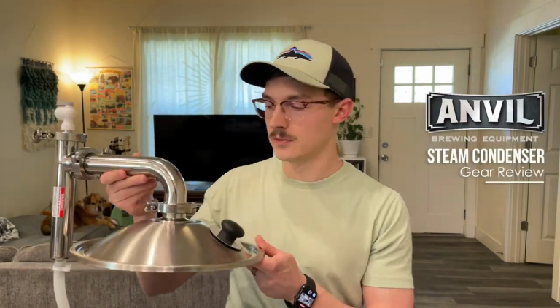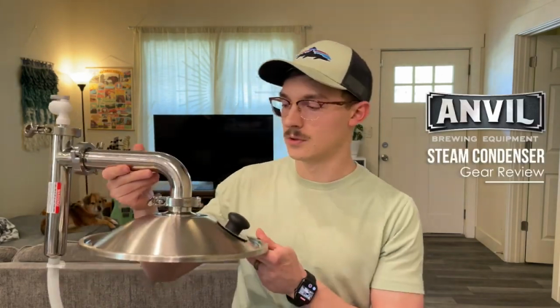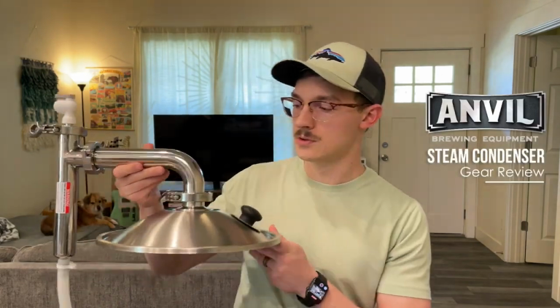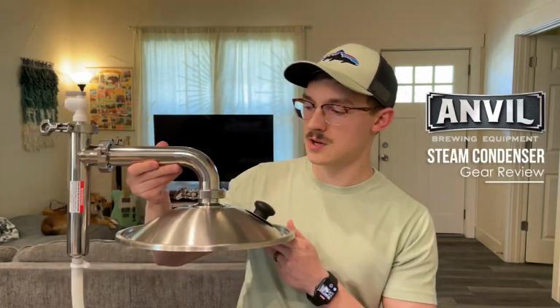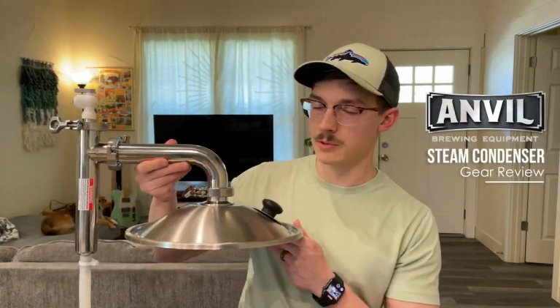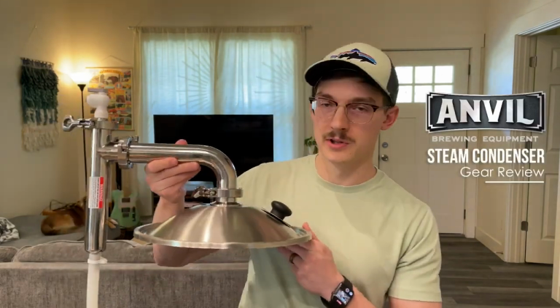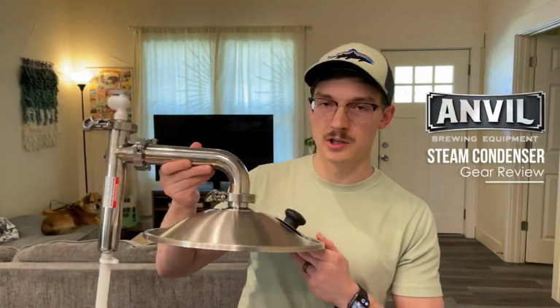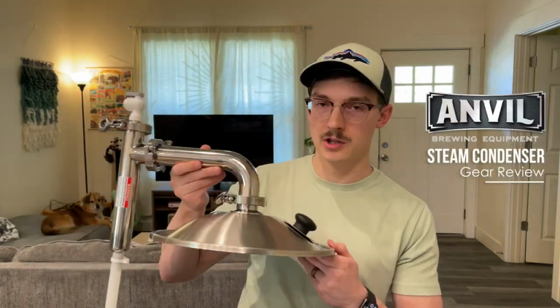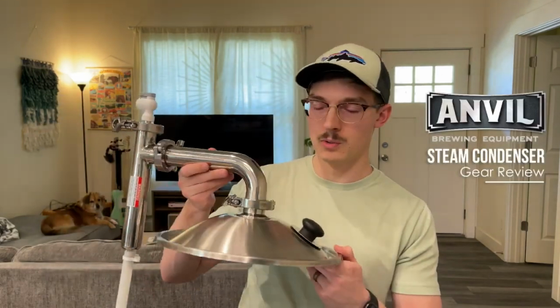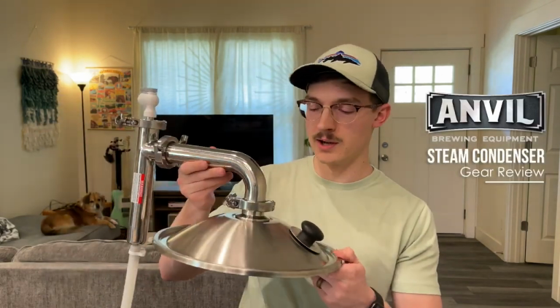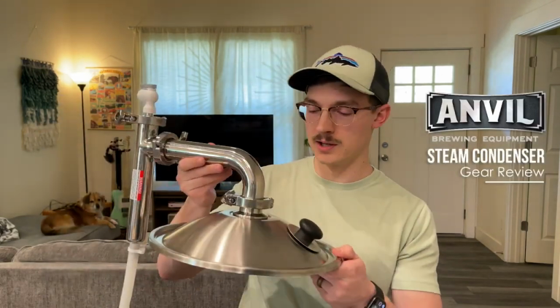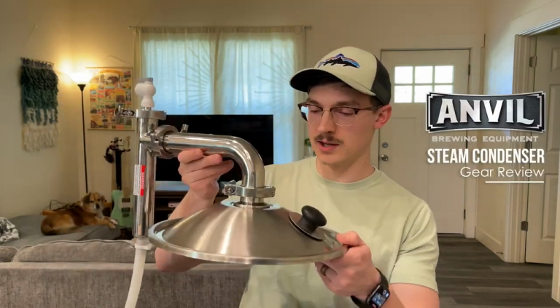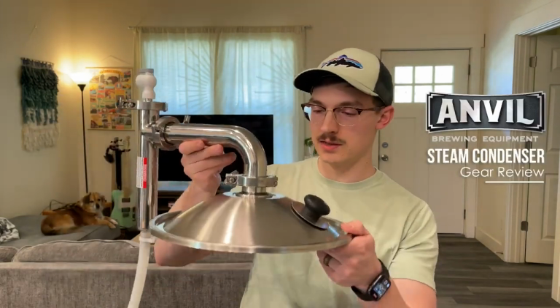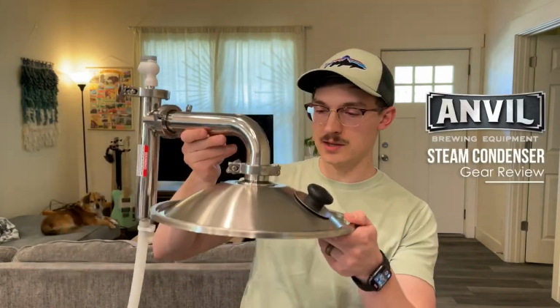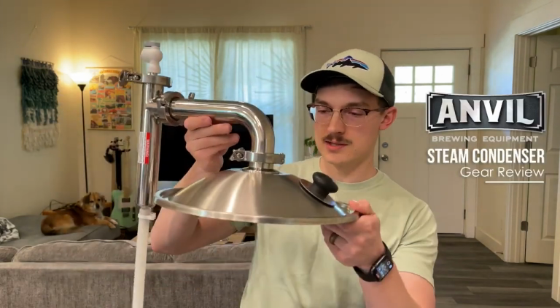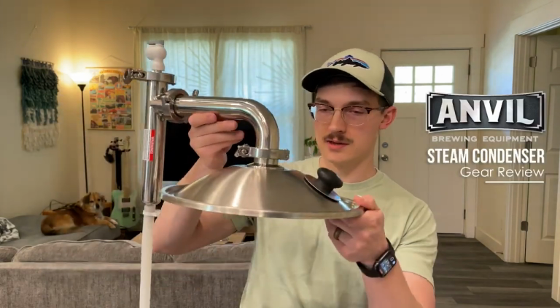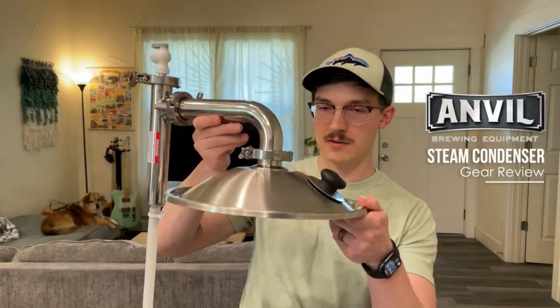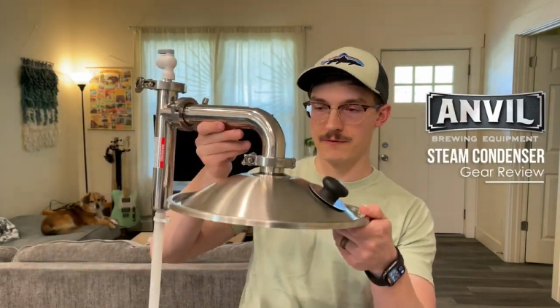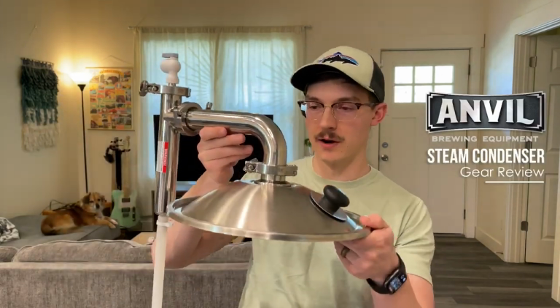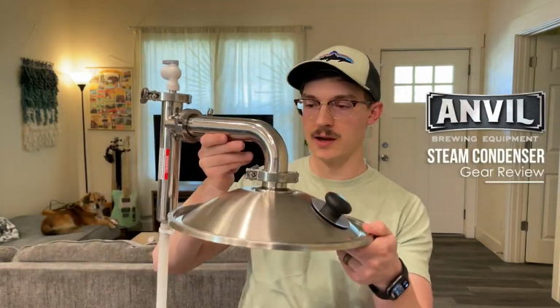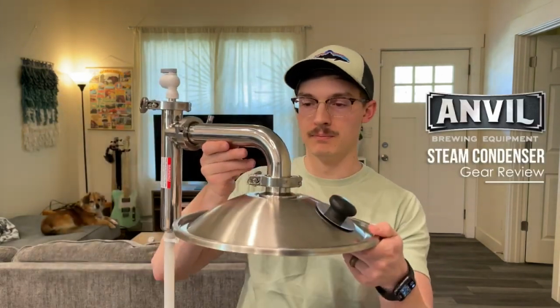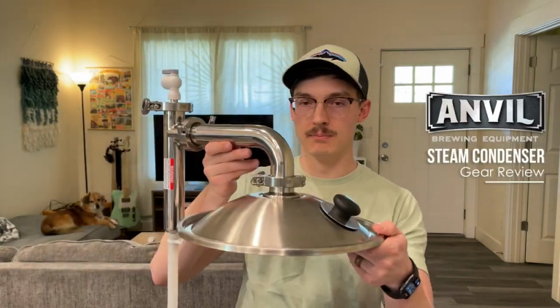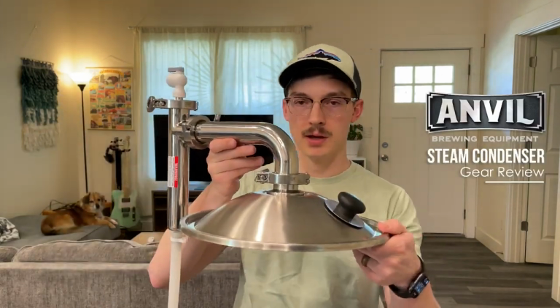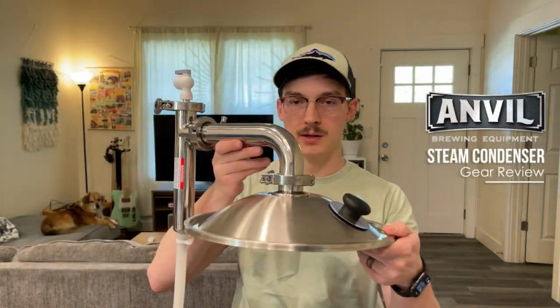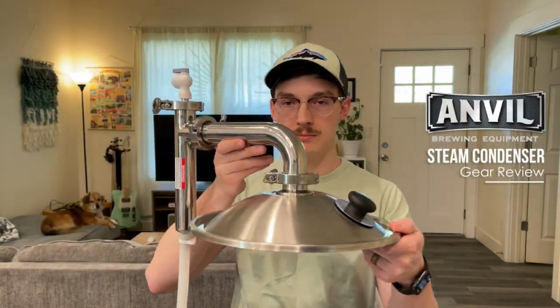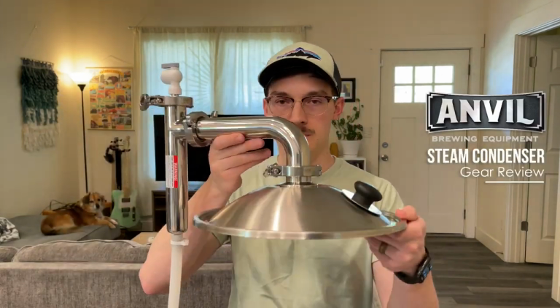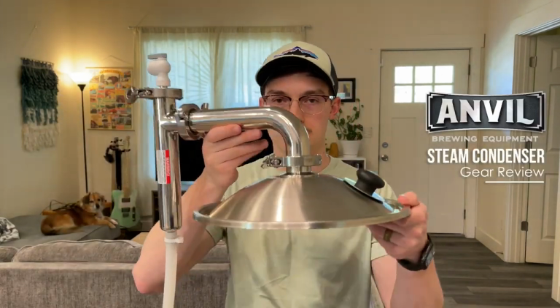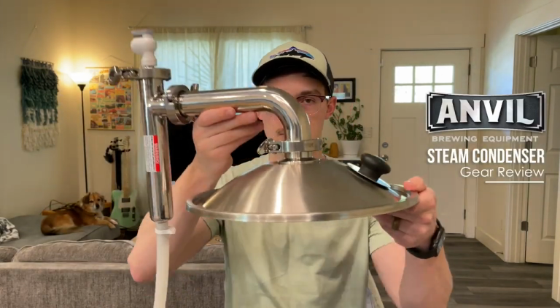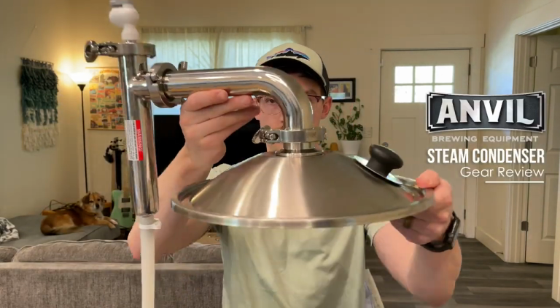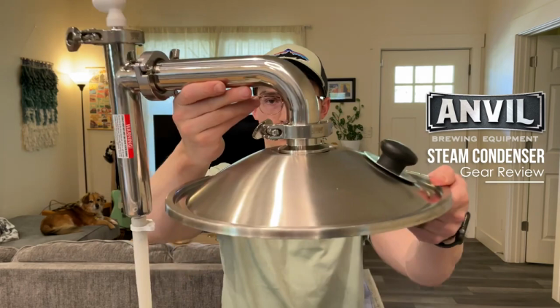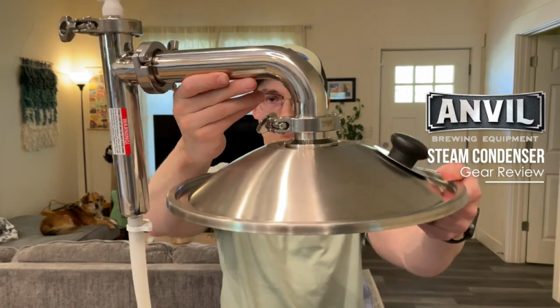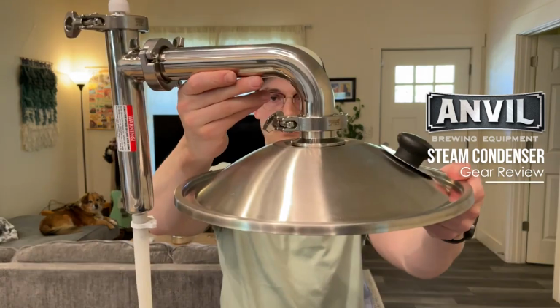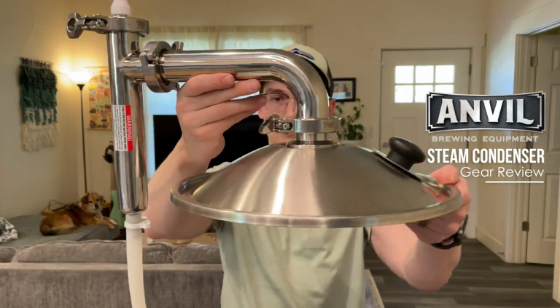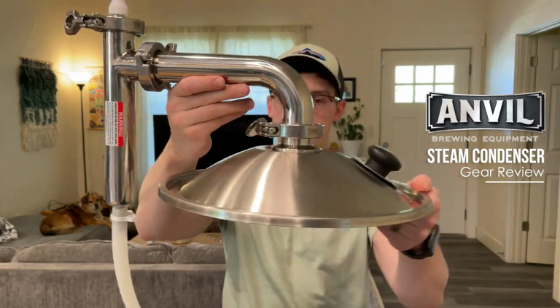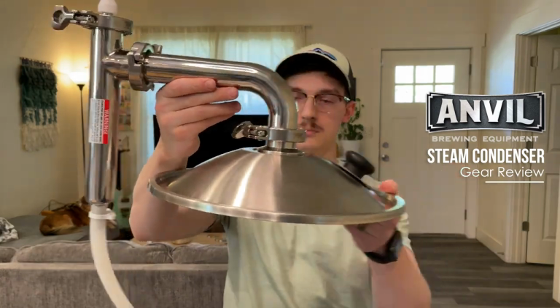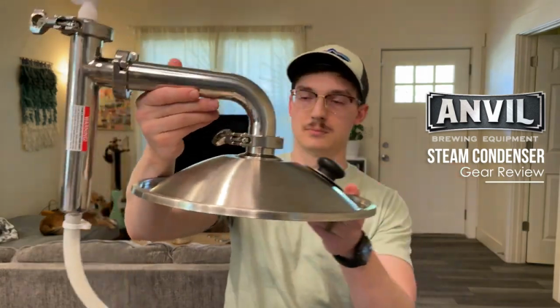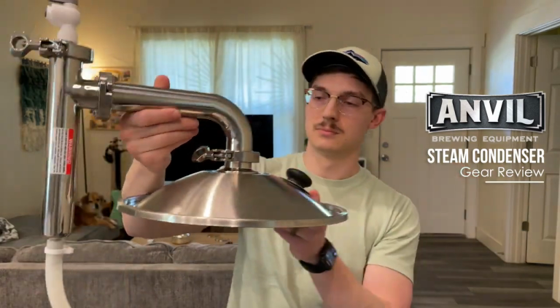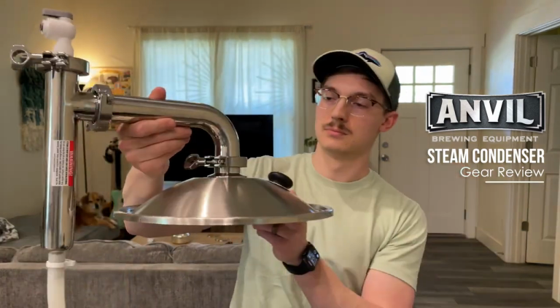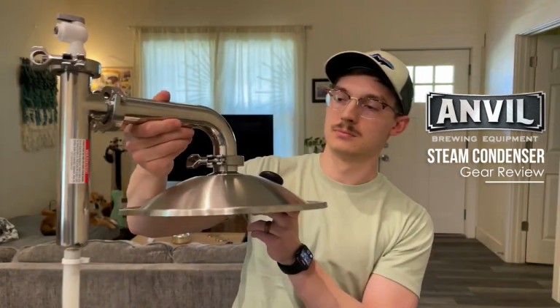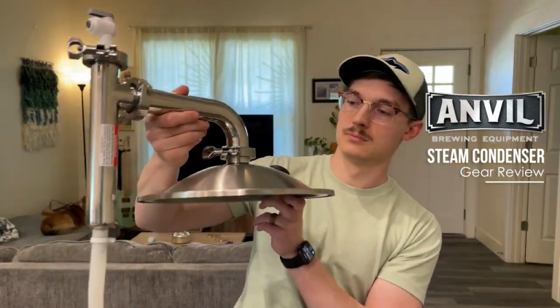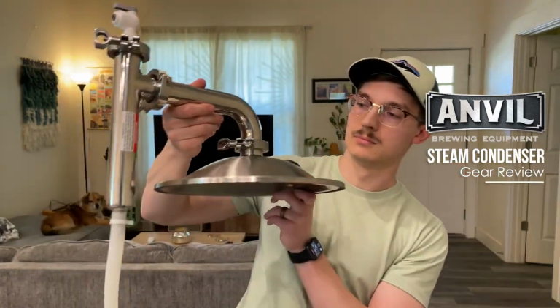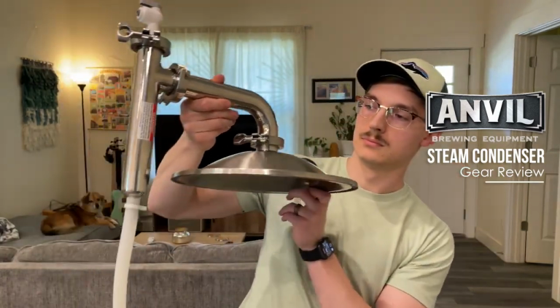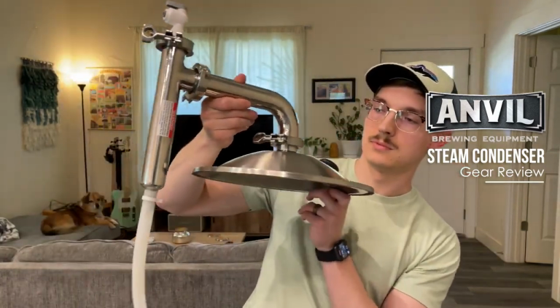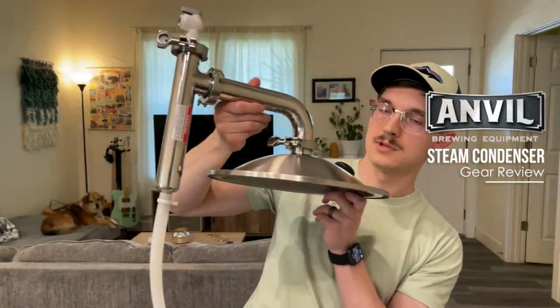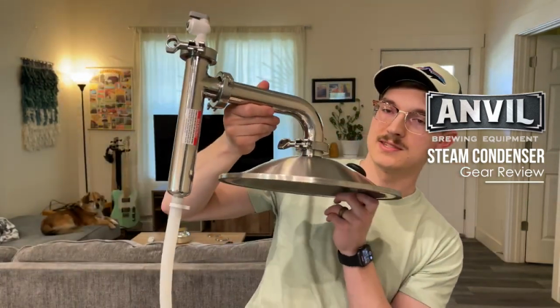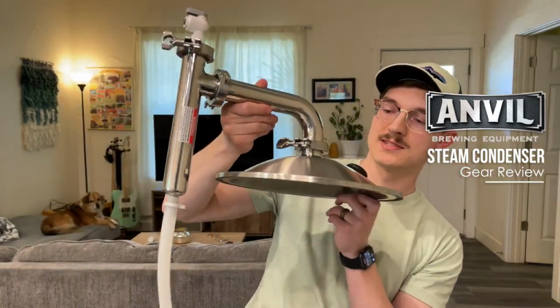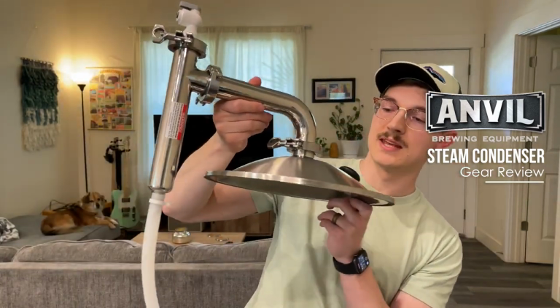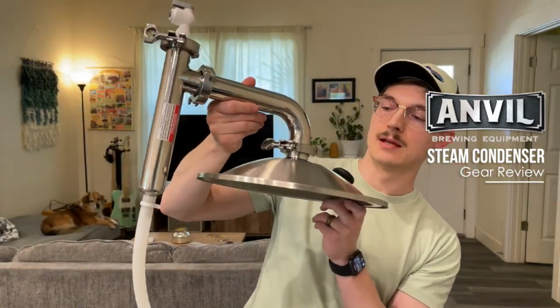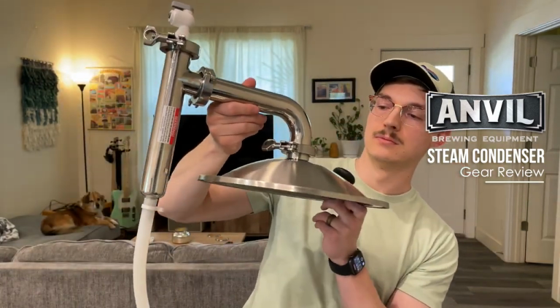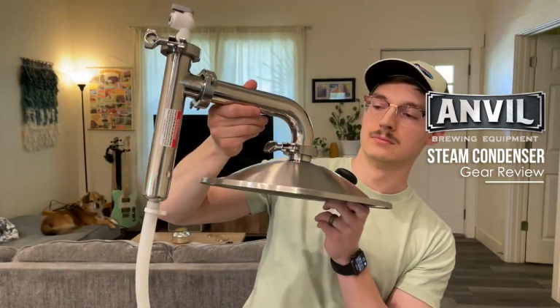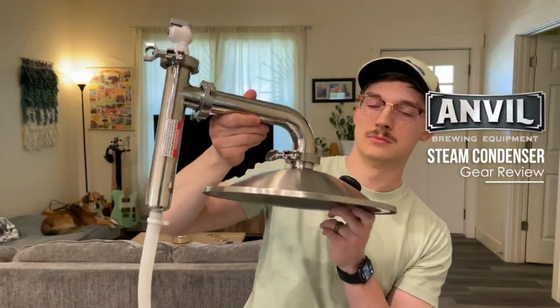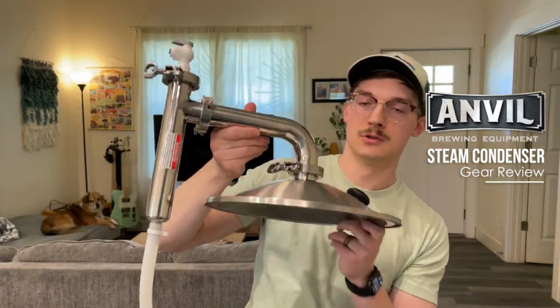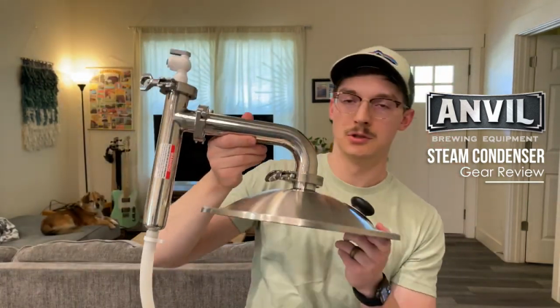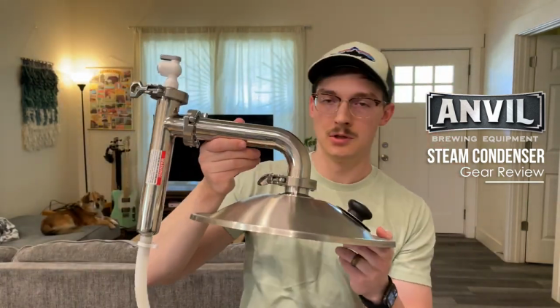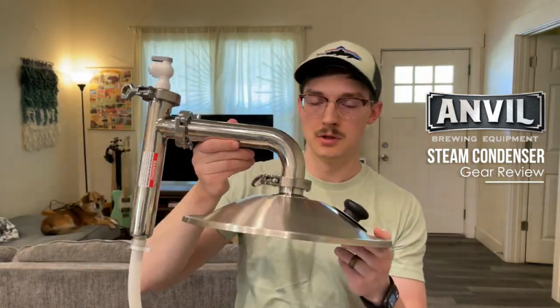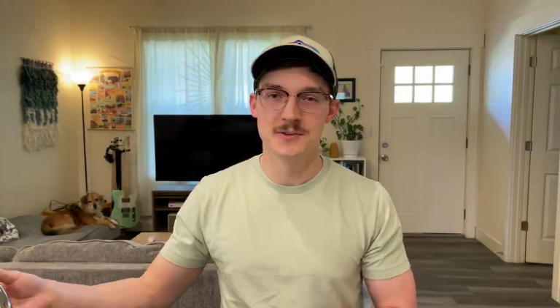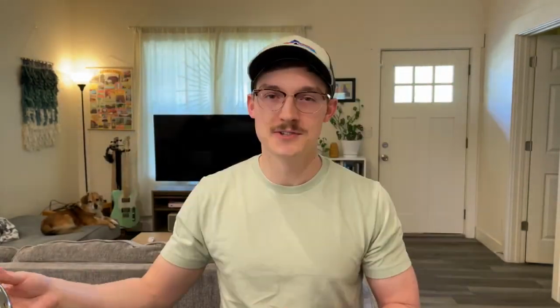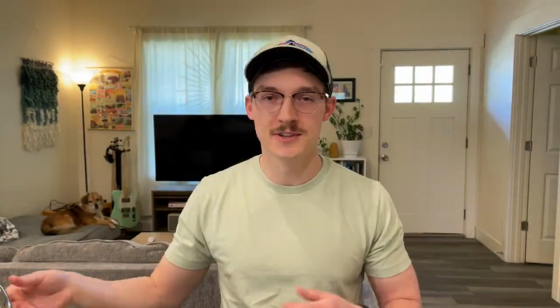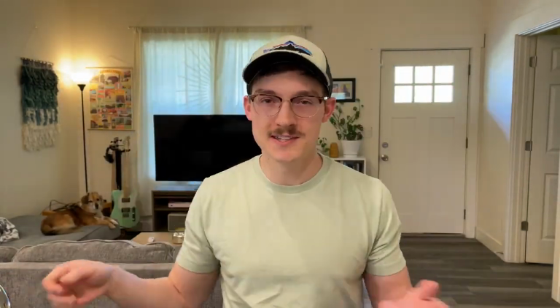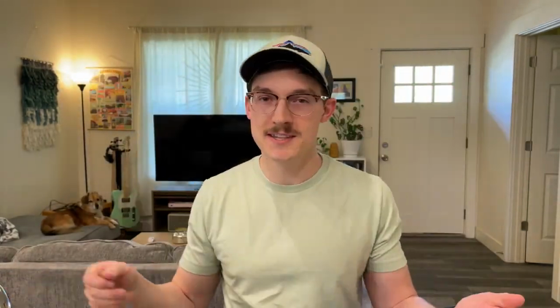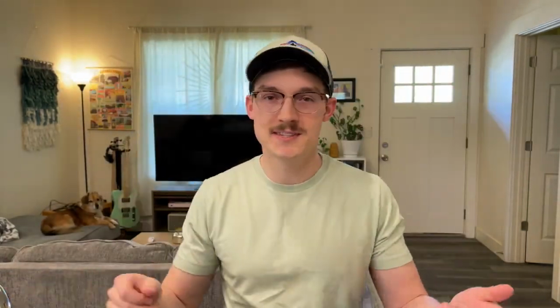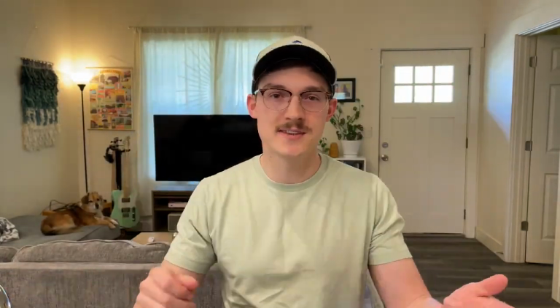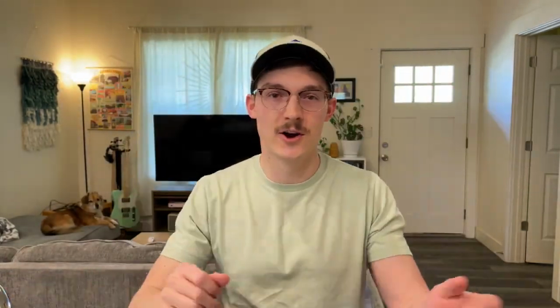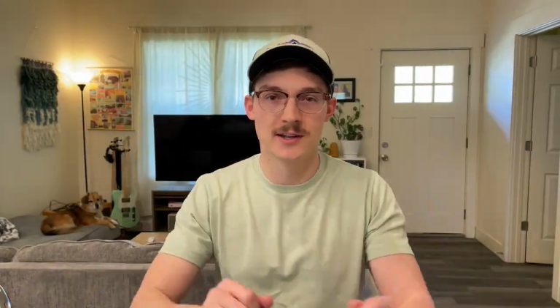It's not really a good way to get this in the frame, but this is it. So let's get started.